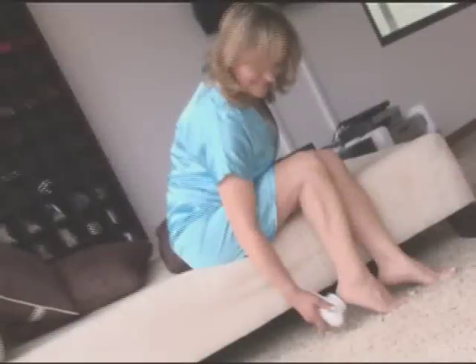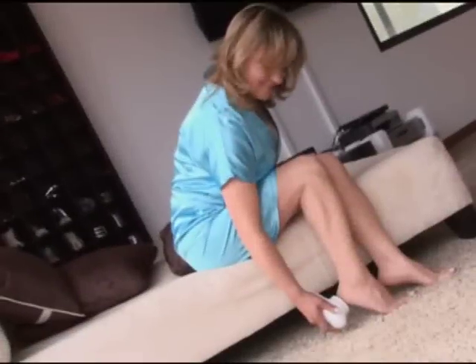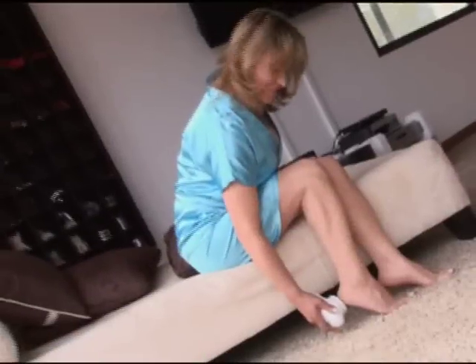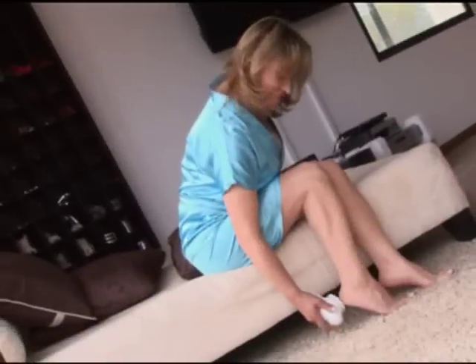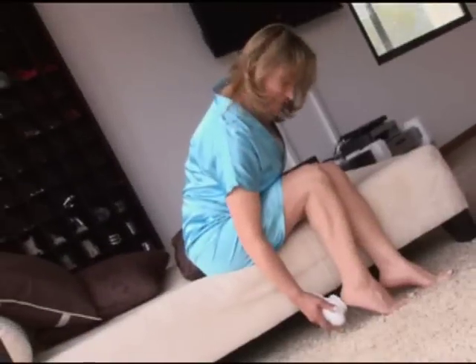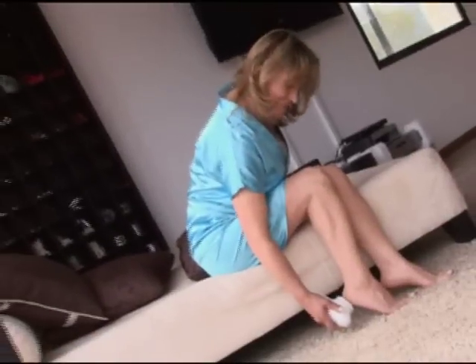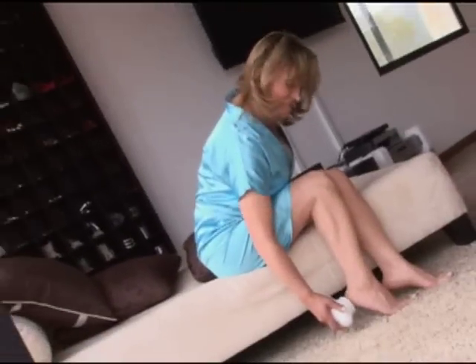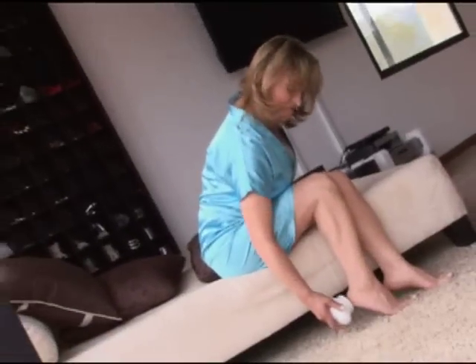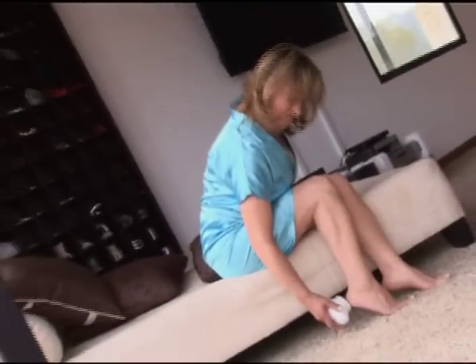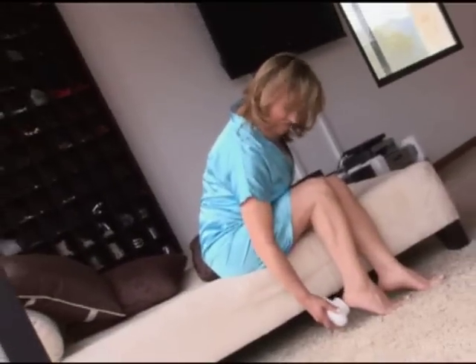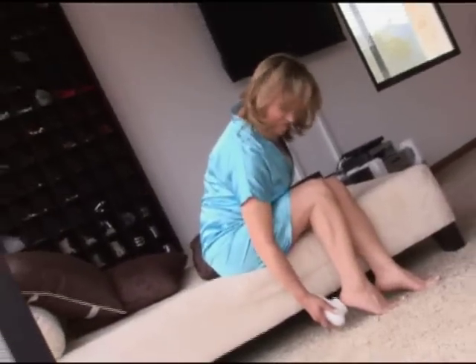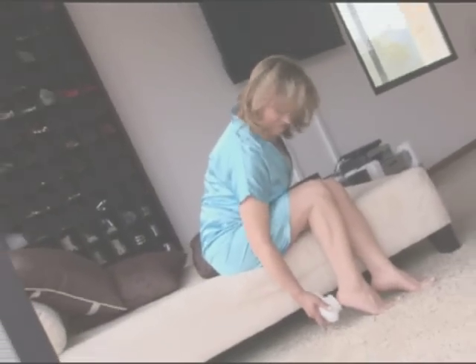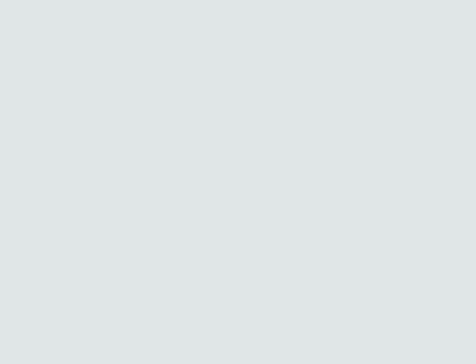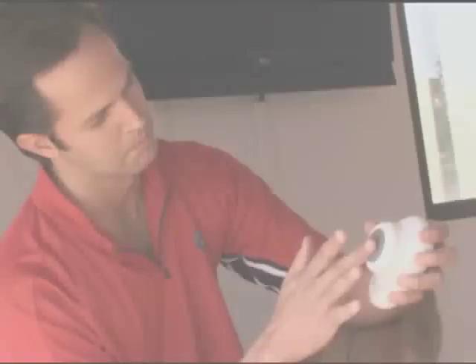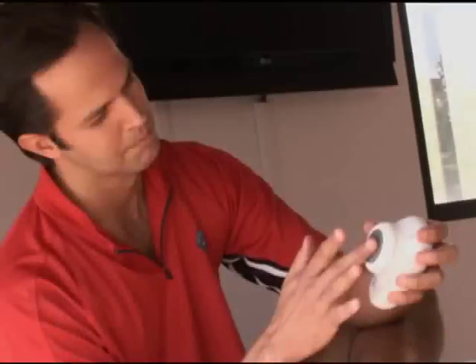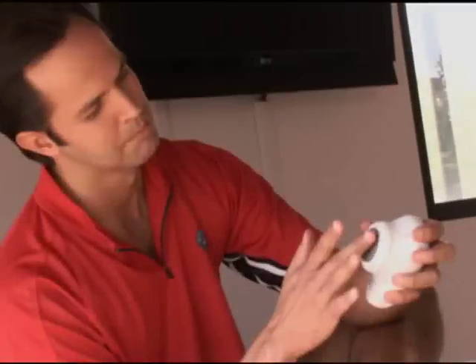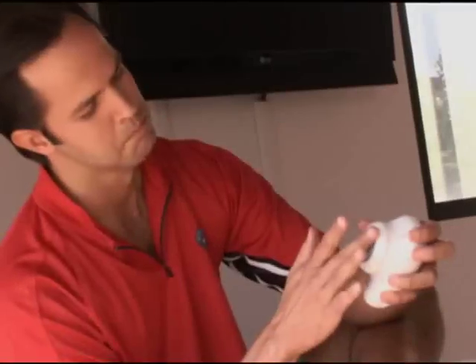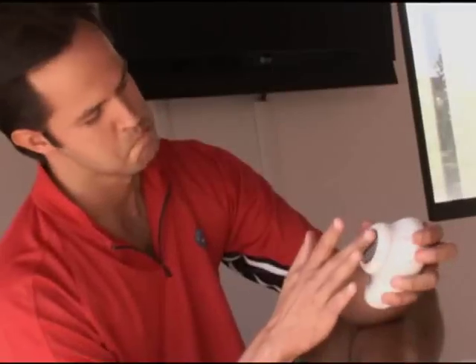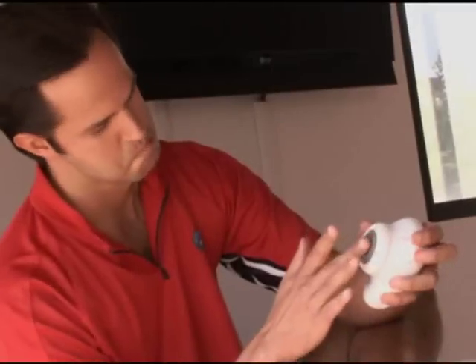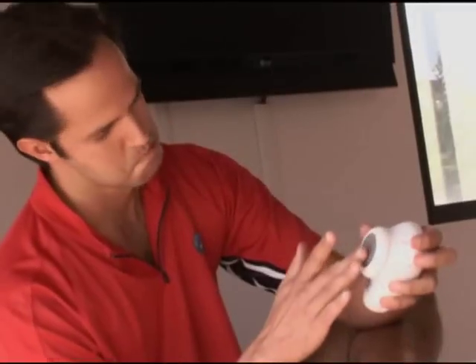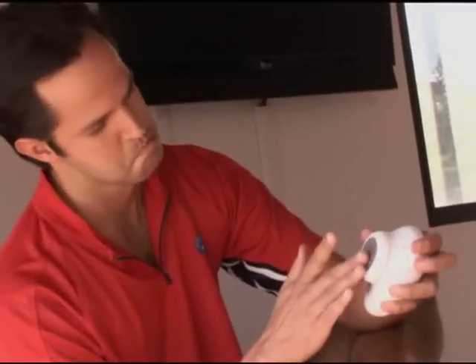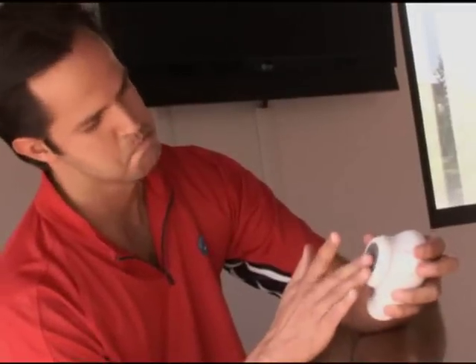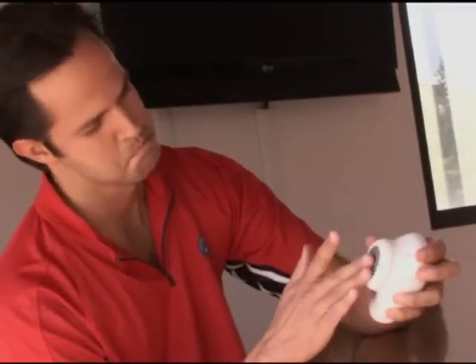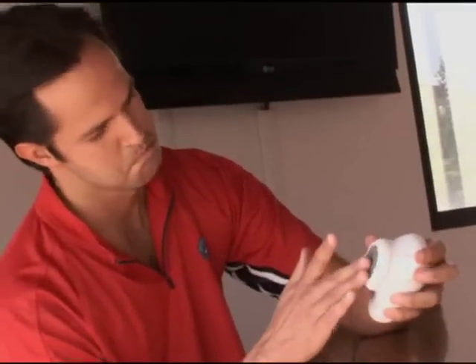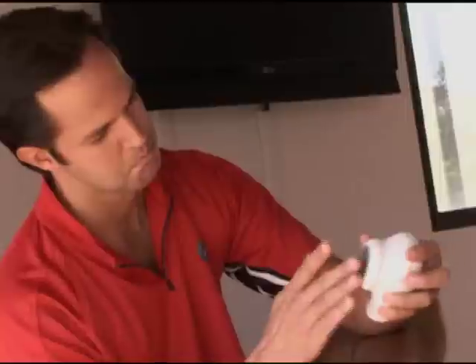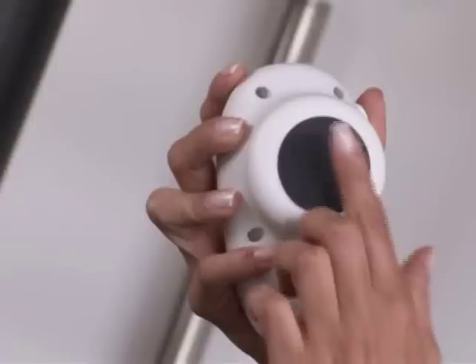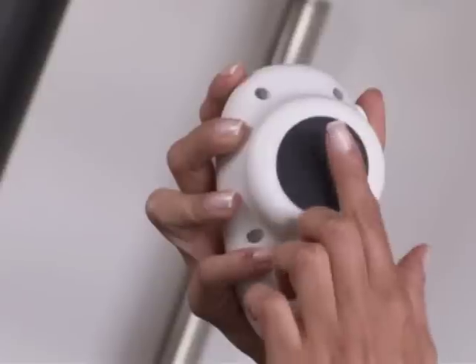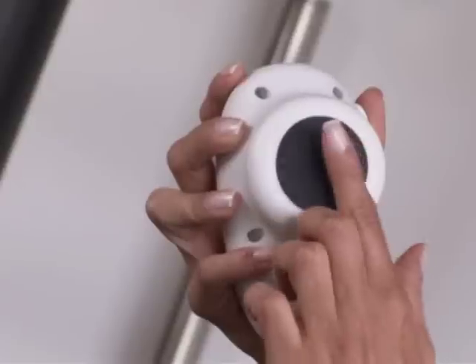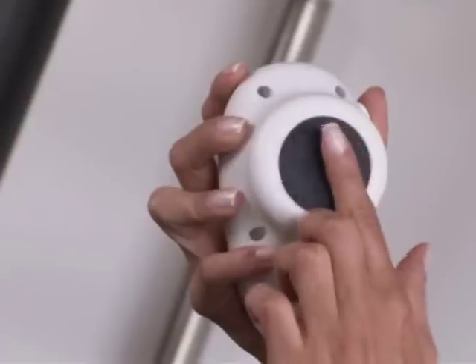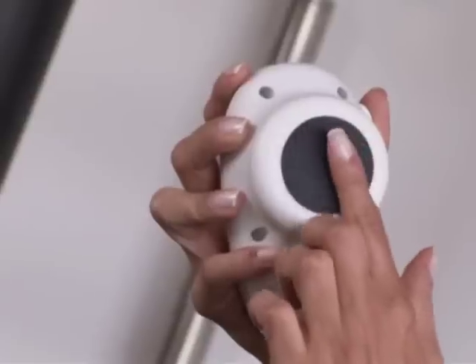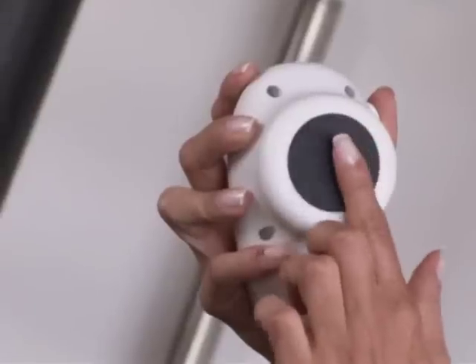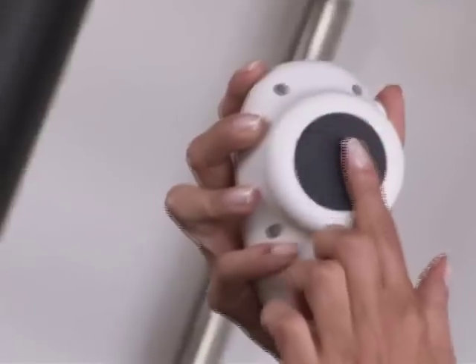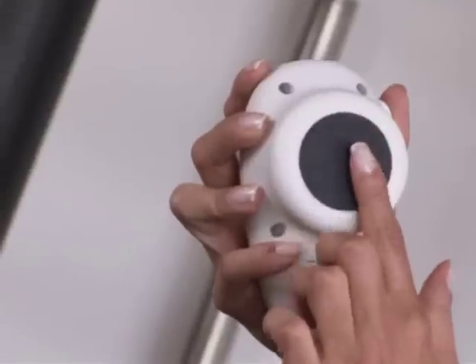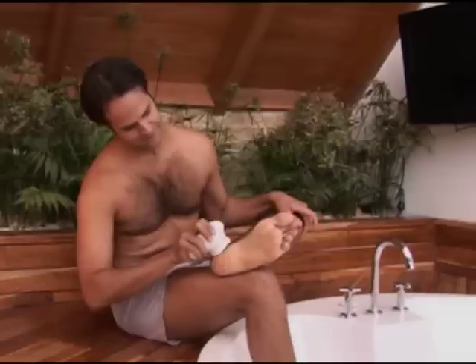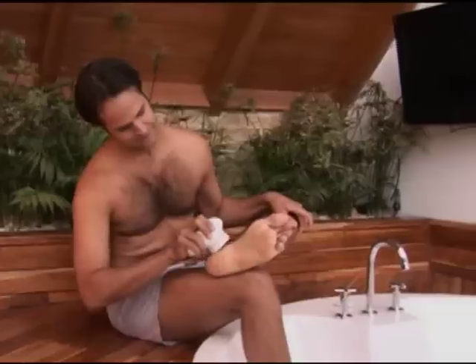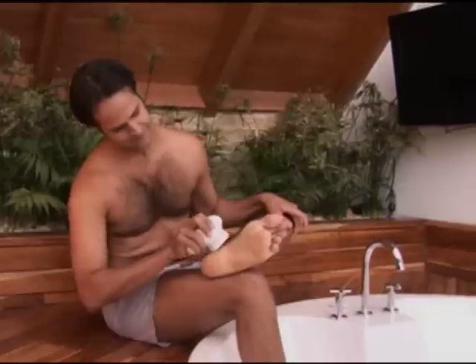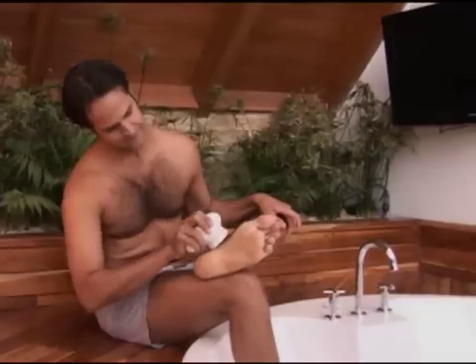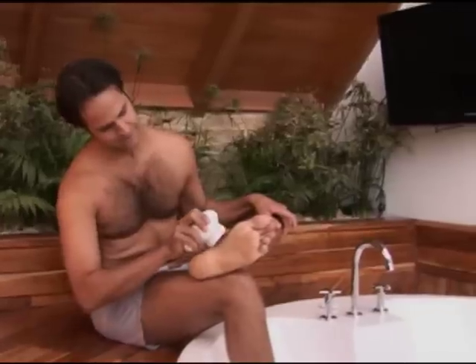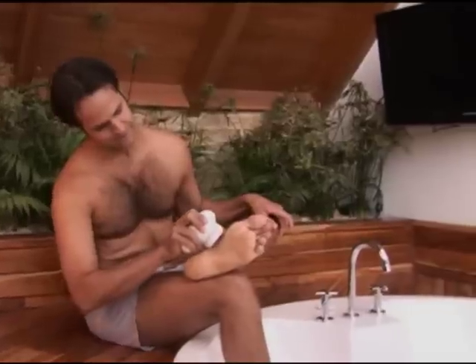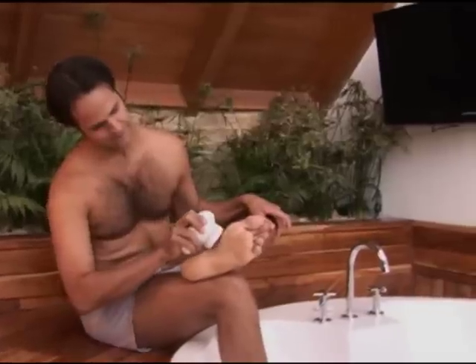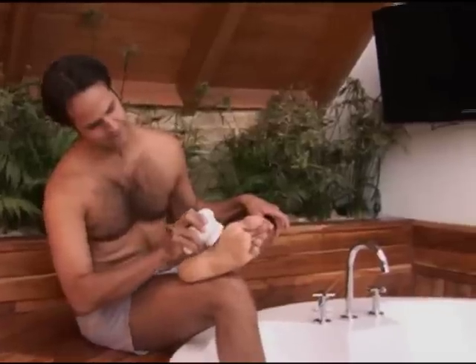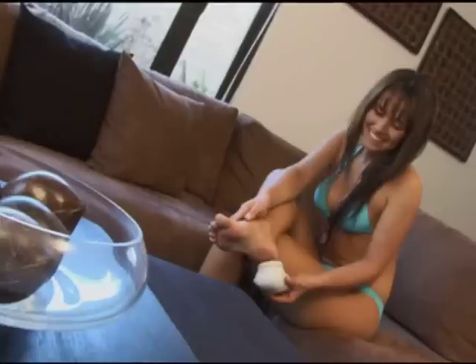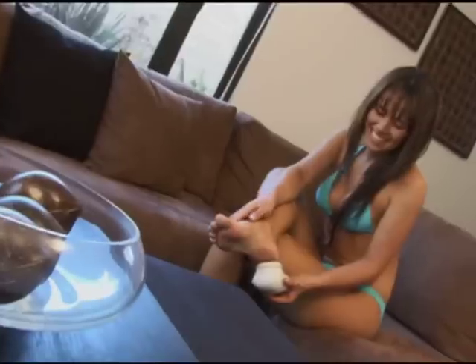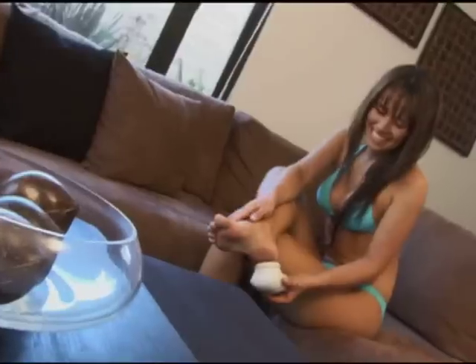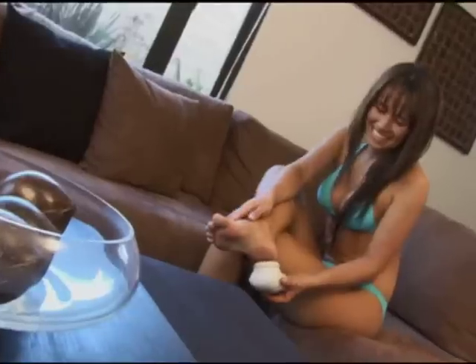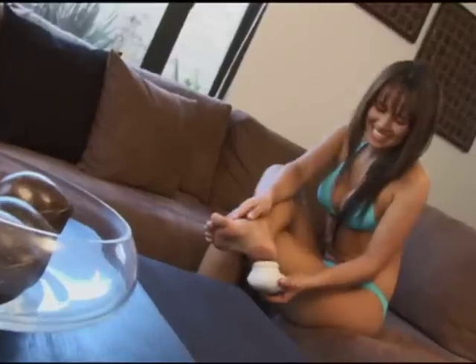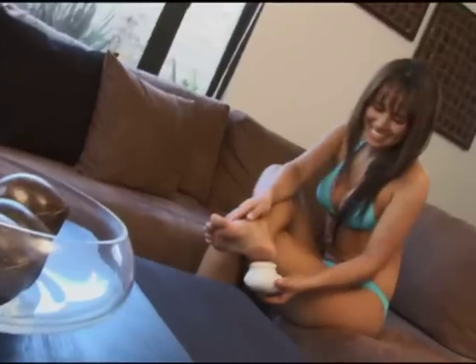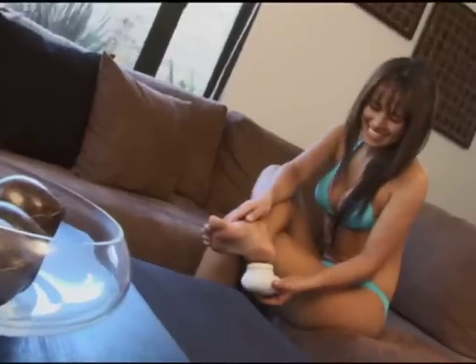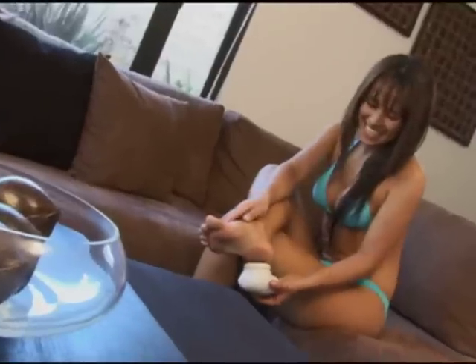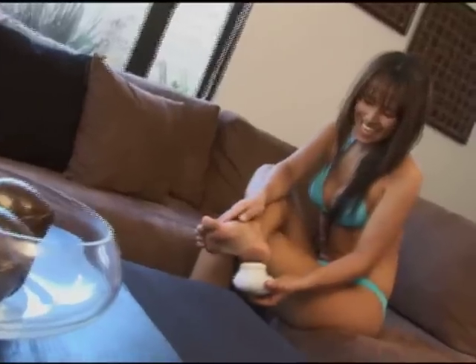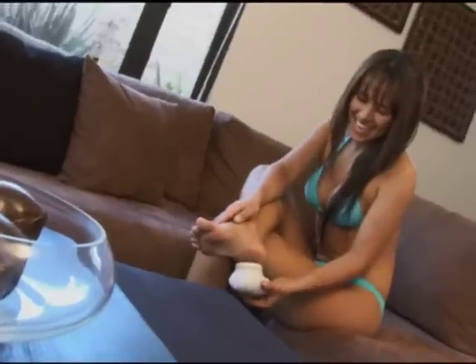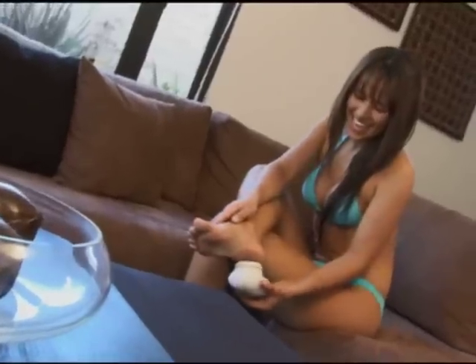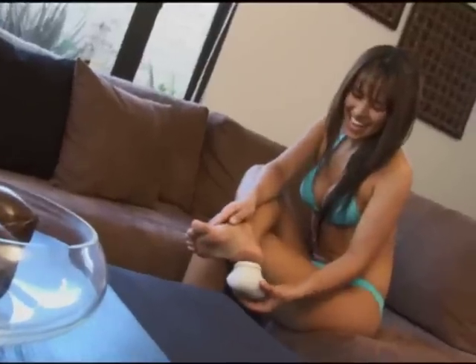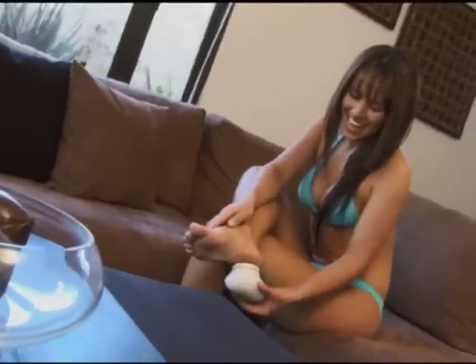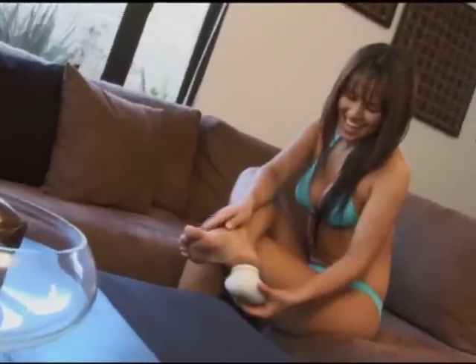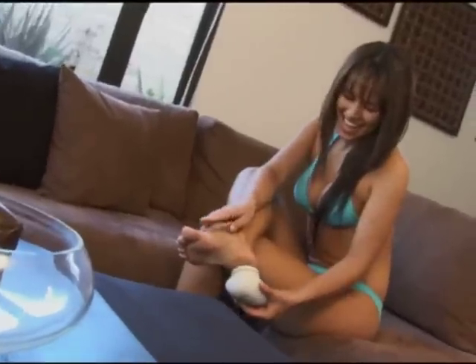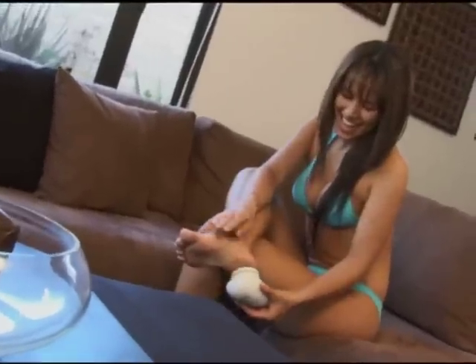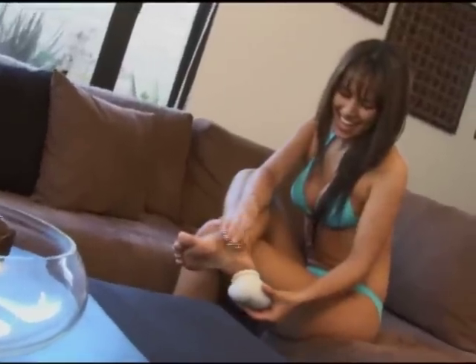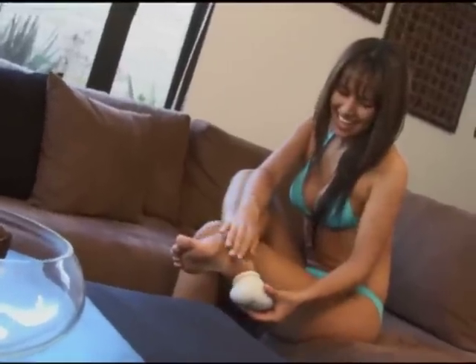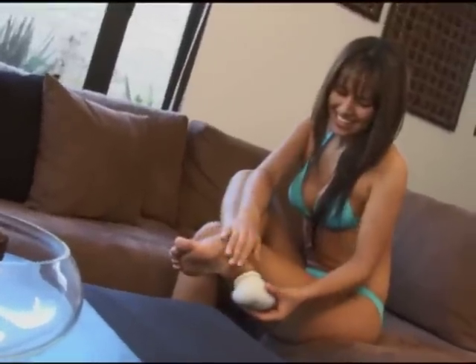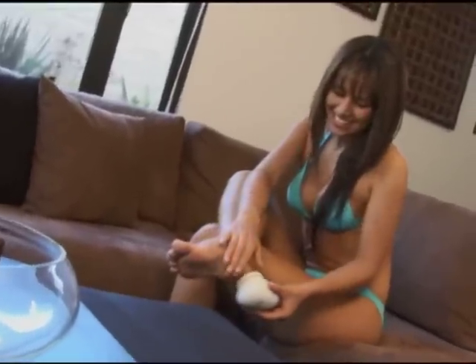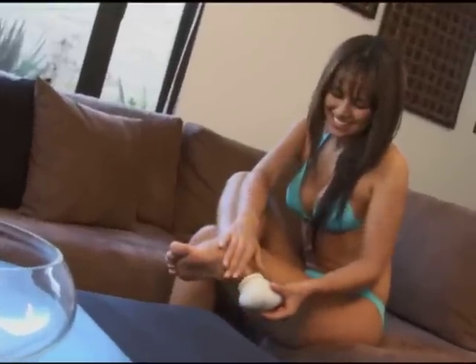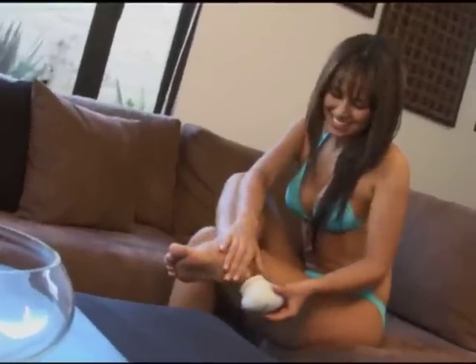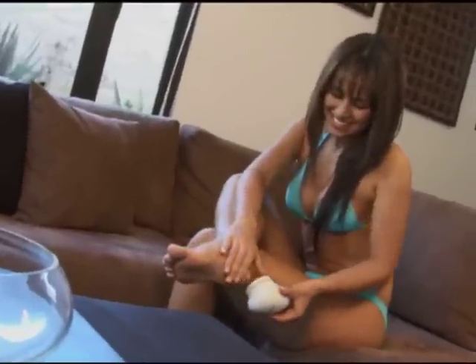And it's battery-operated, so it's the easiest, safest, most convenient way to have perfect feet.